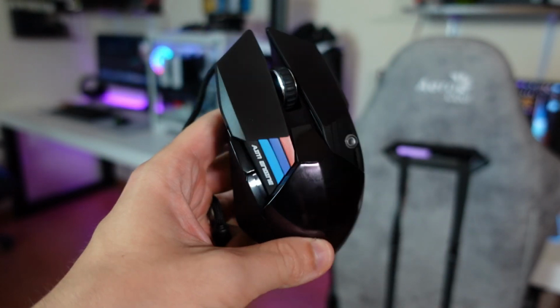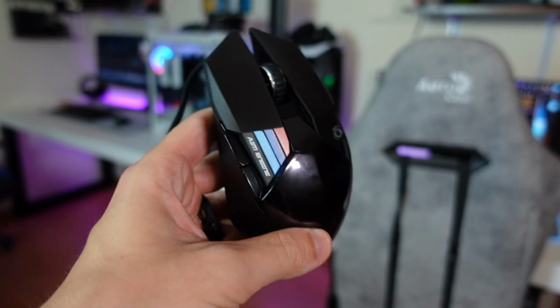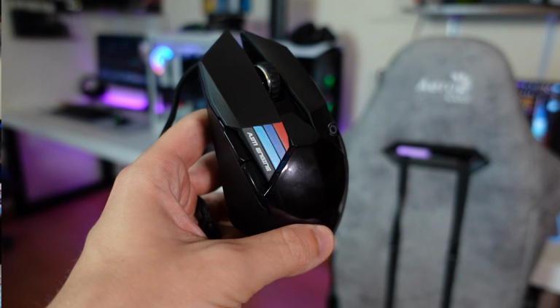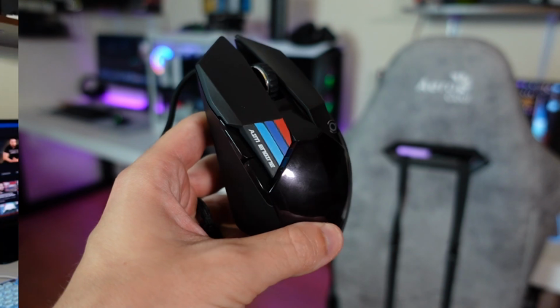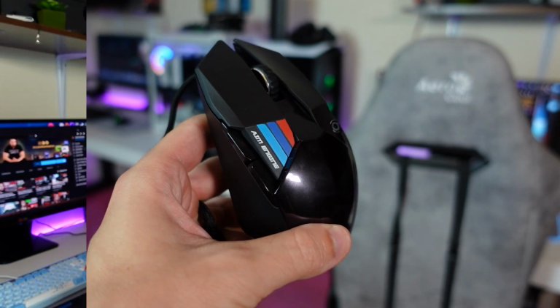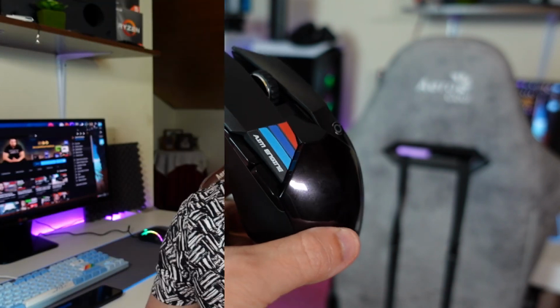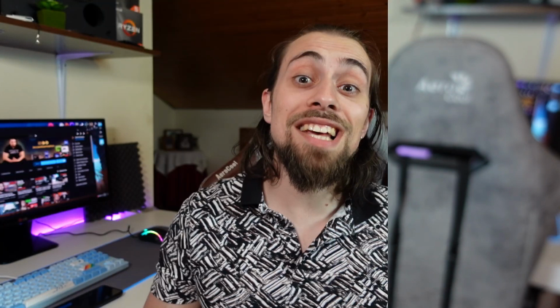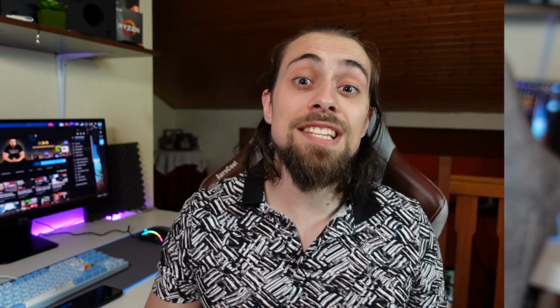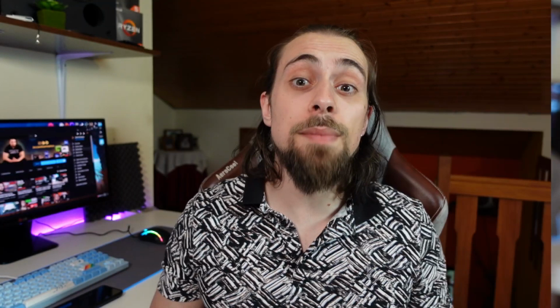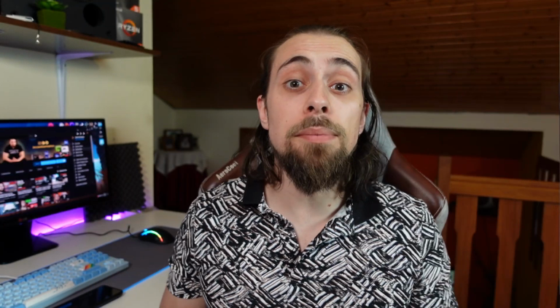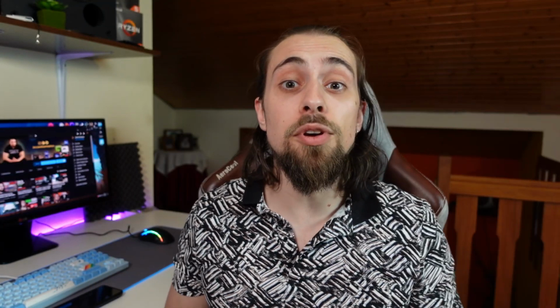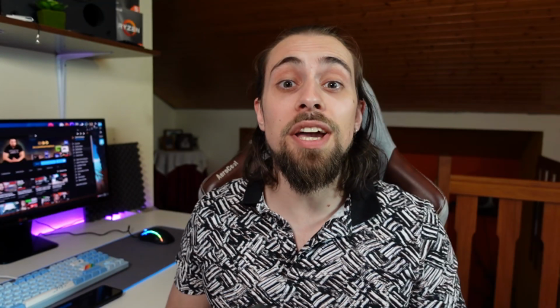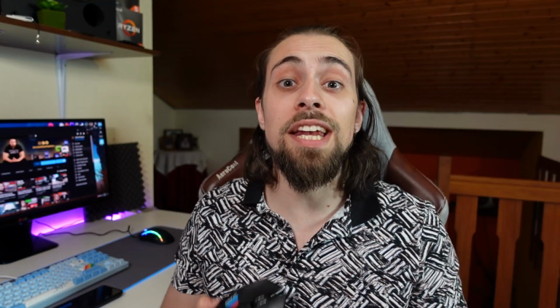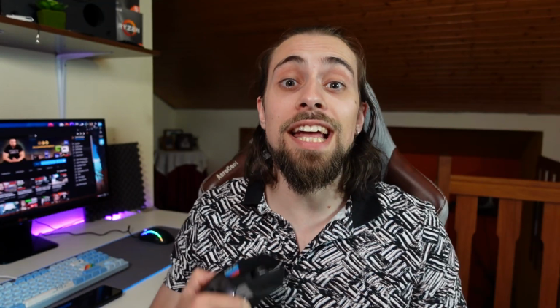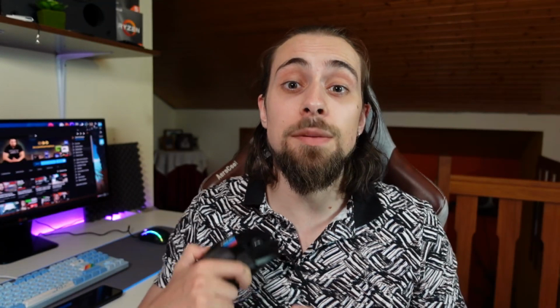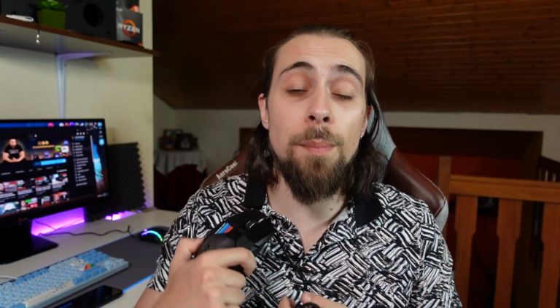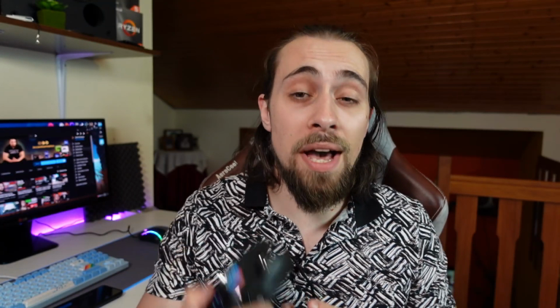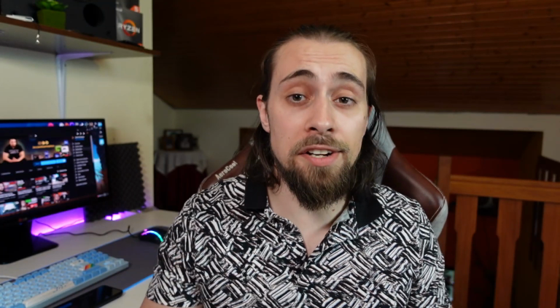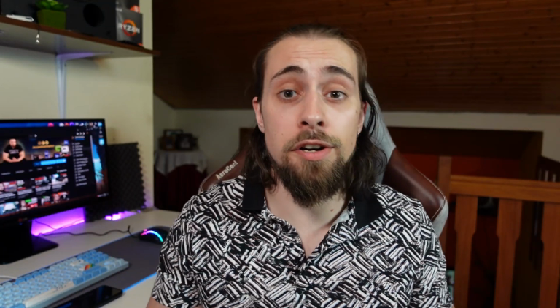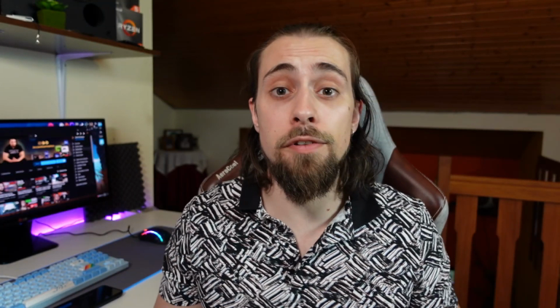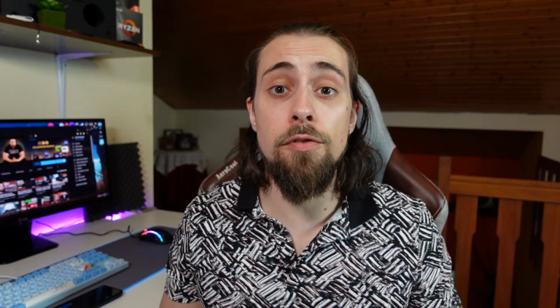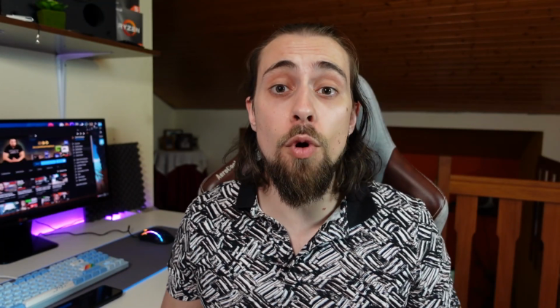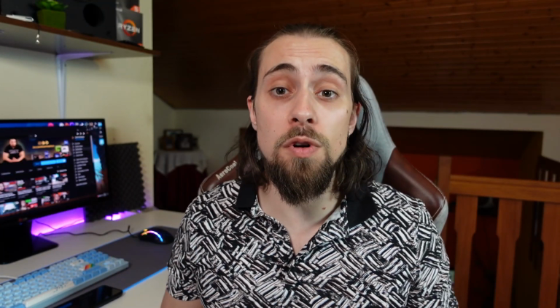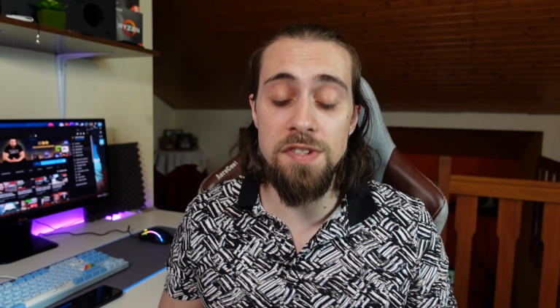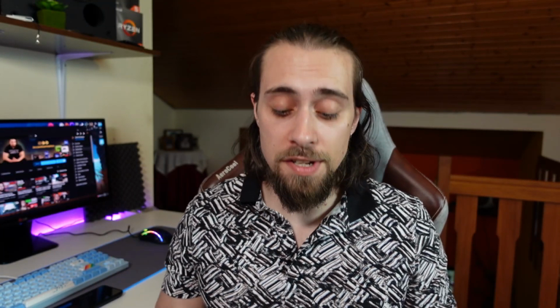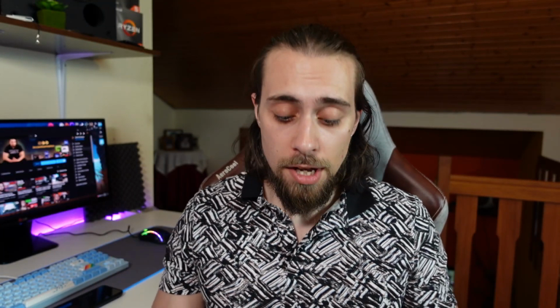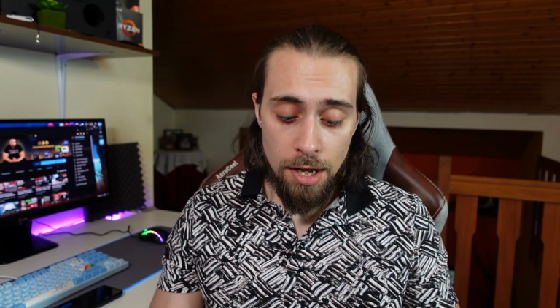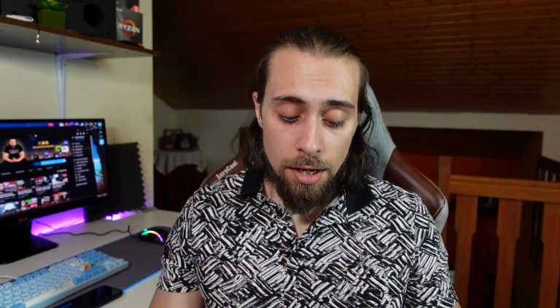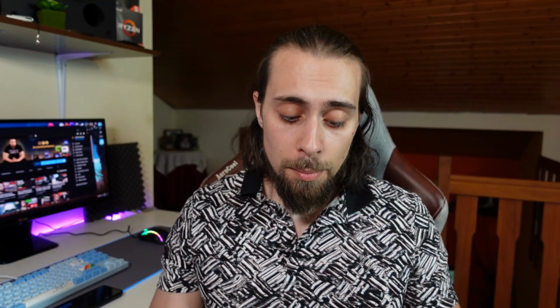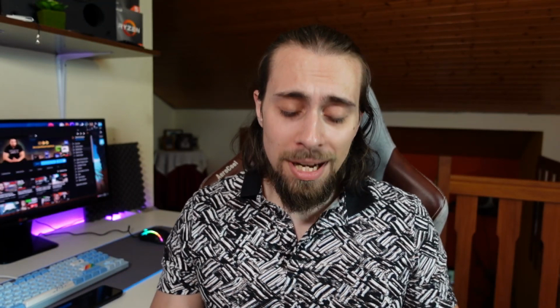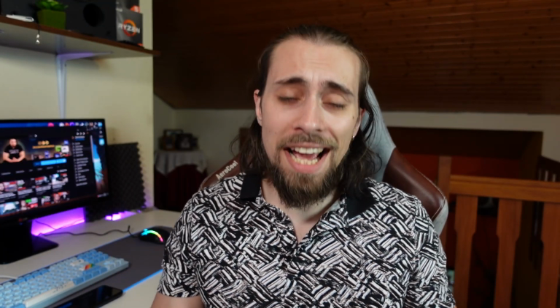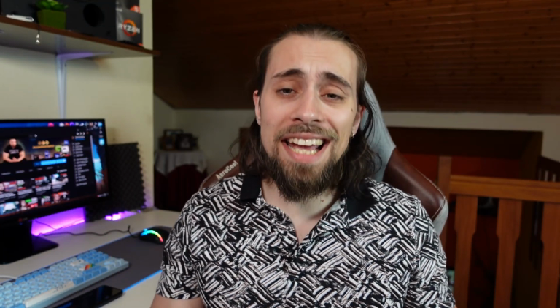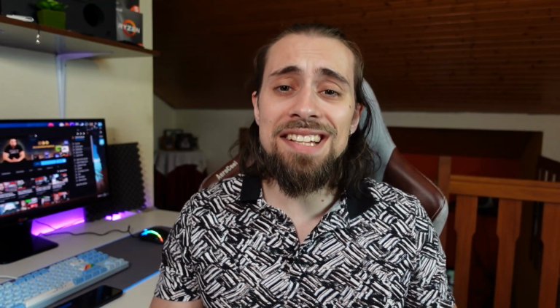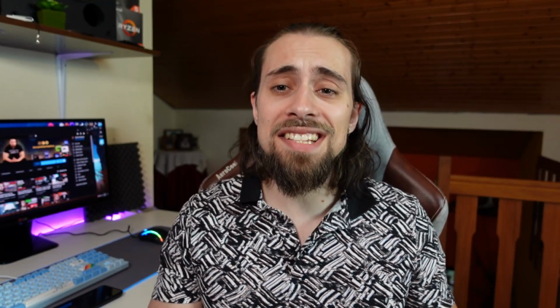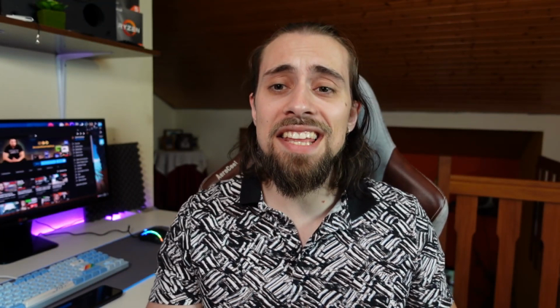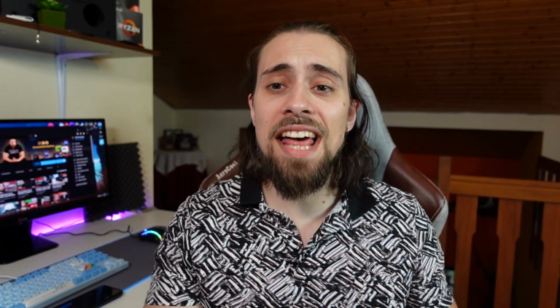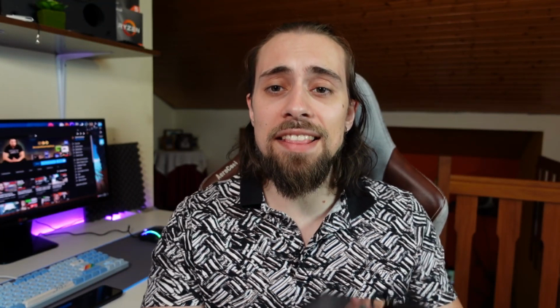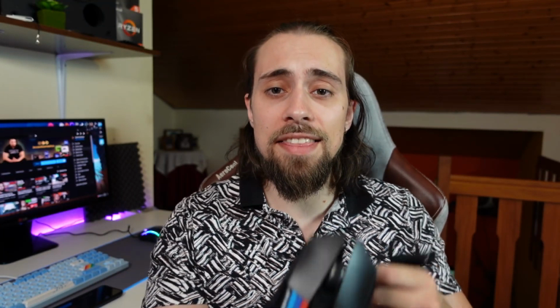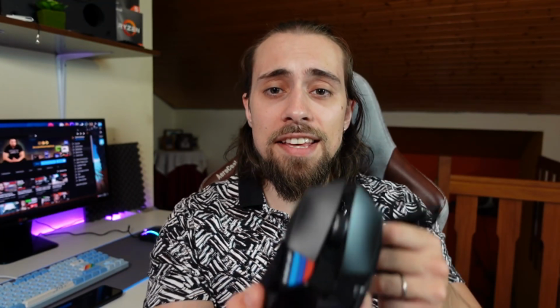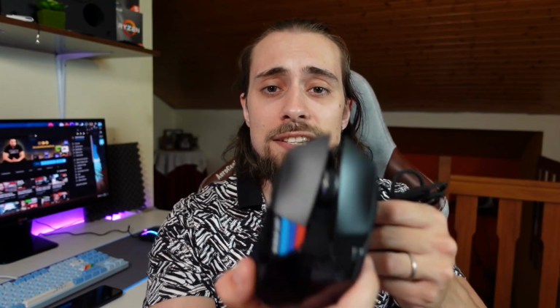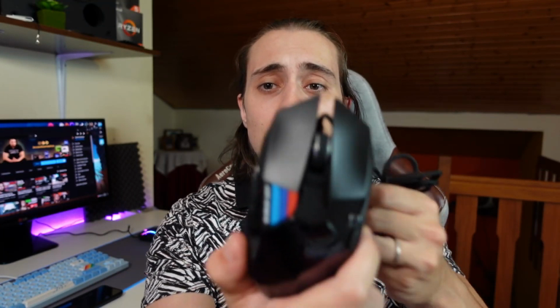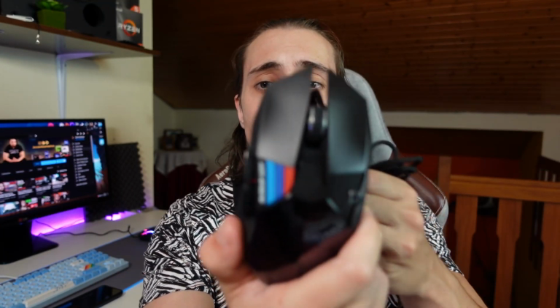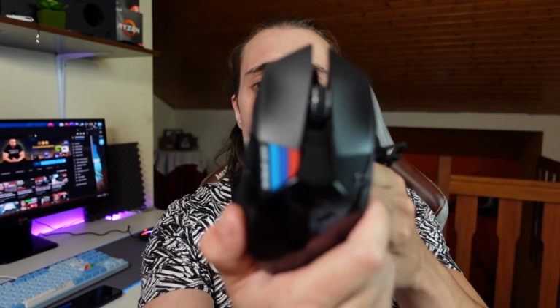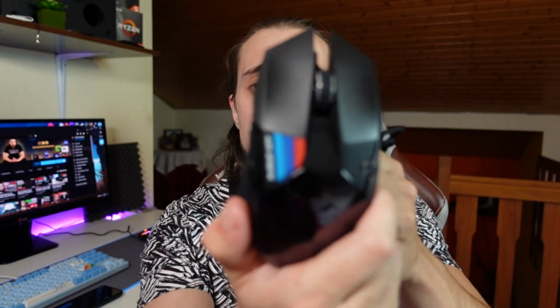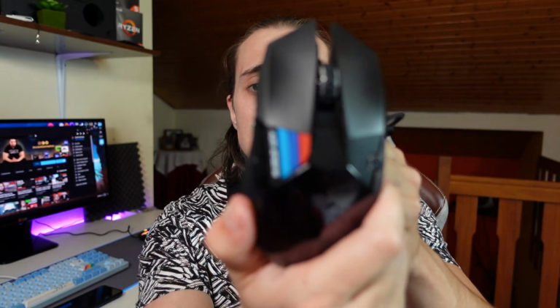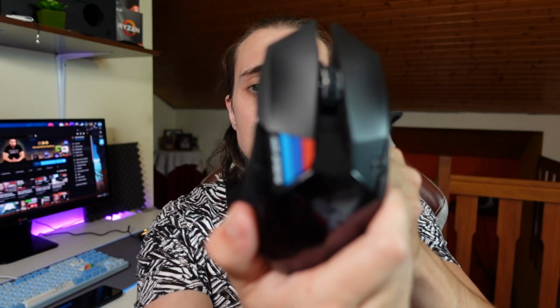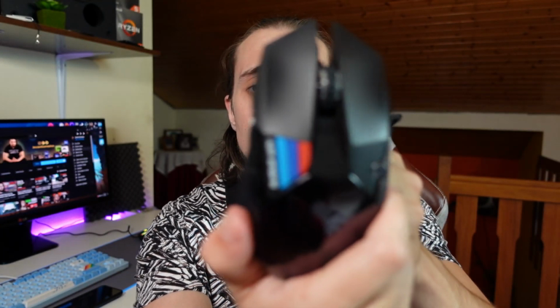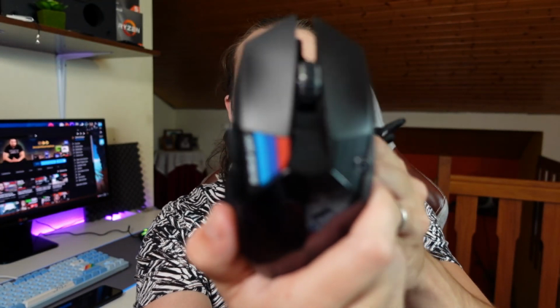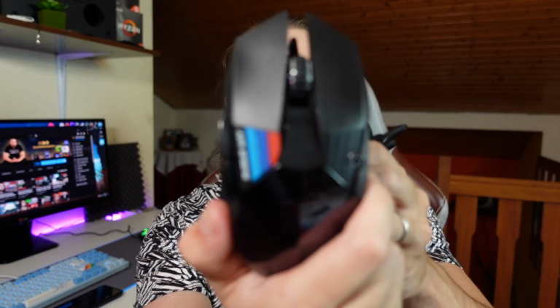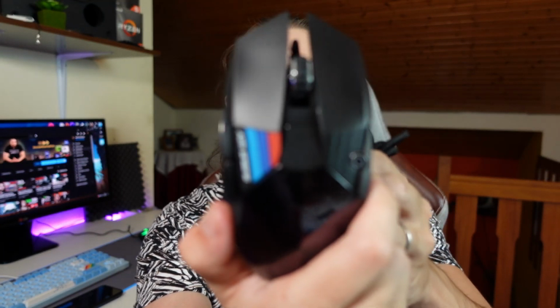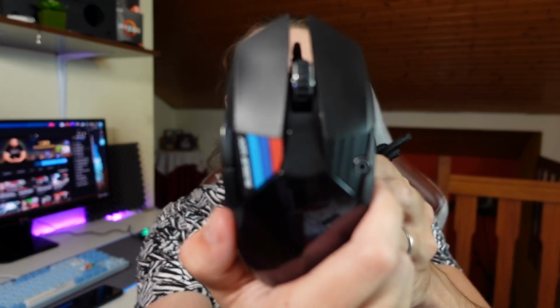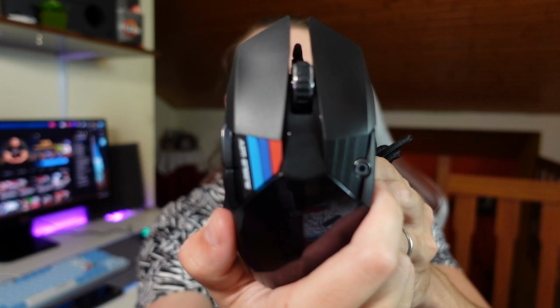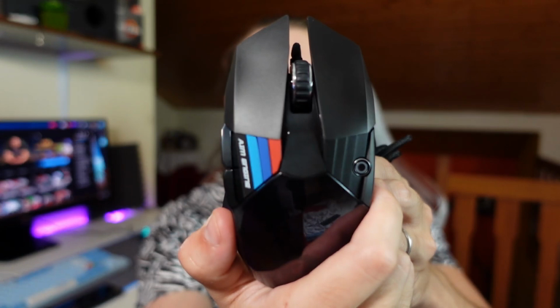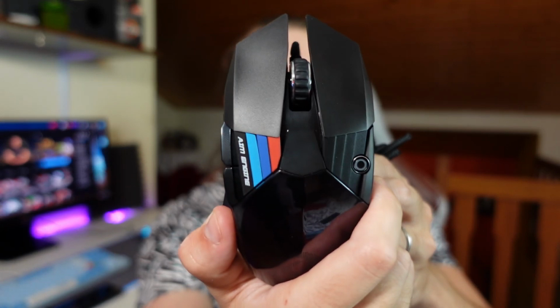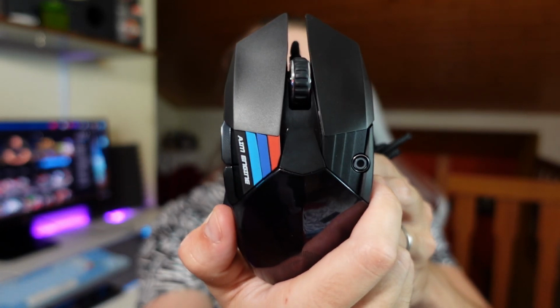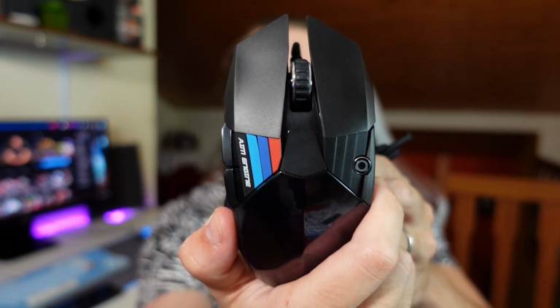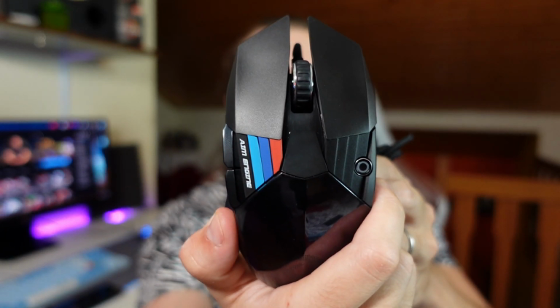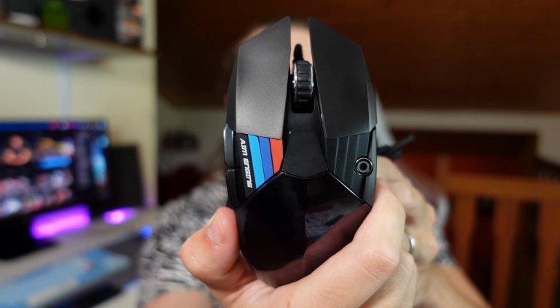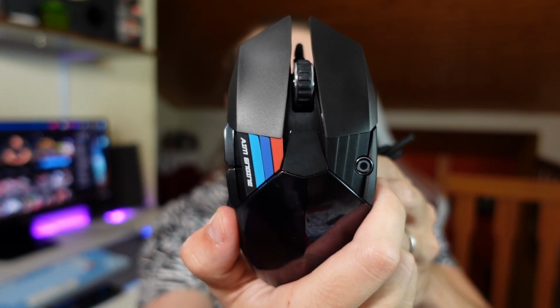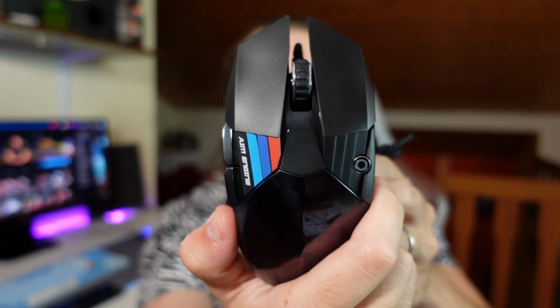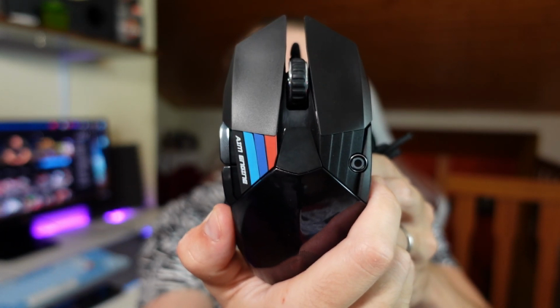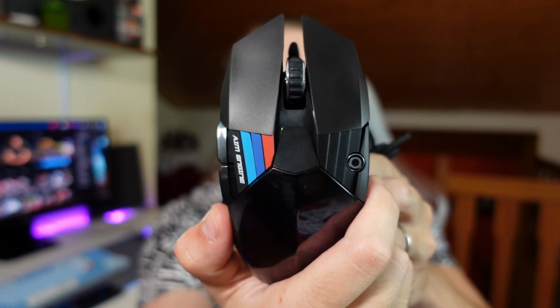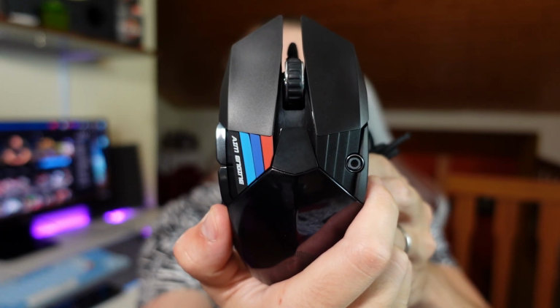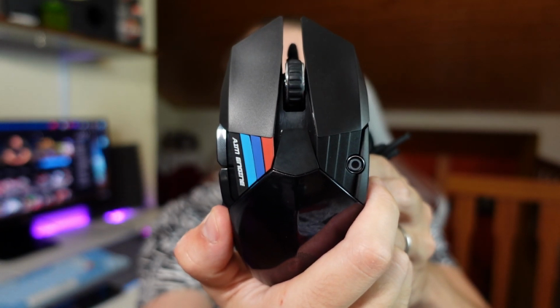For the price, maybe you can get better, of course, but I can say that this mouse is actually a pretty good buy.